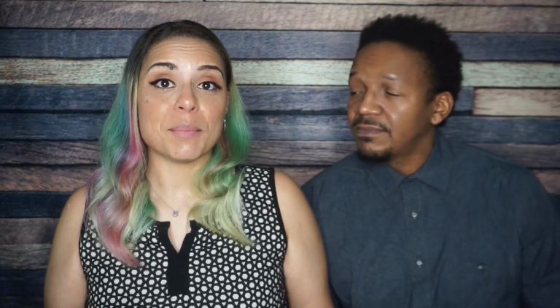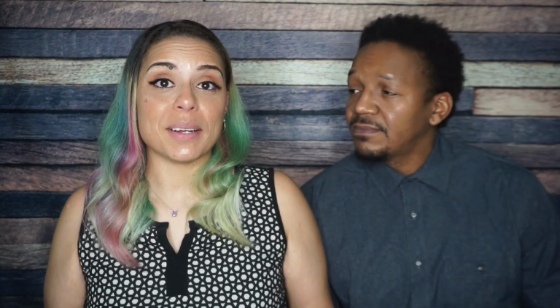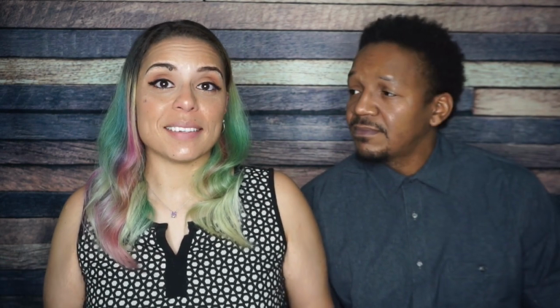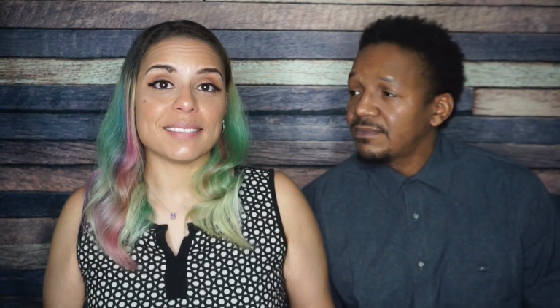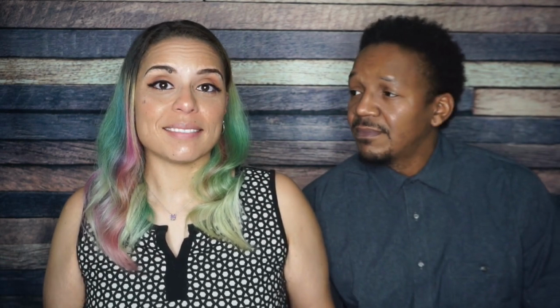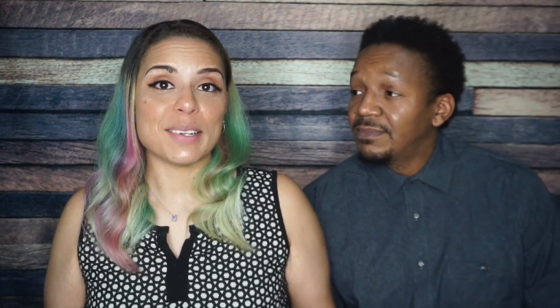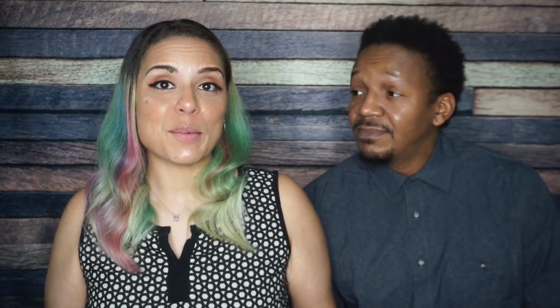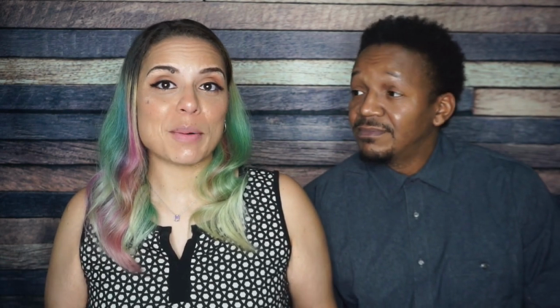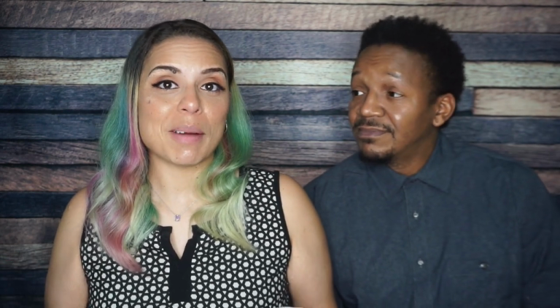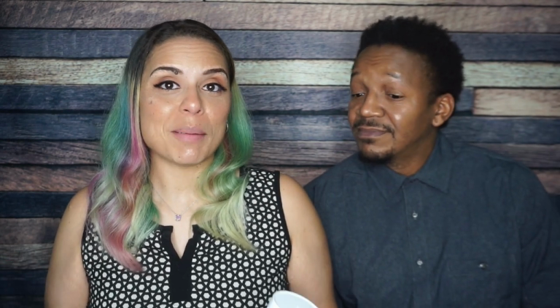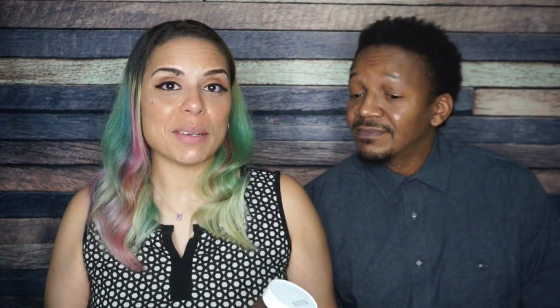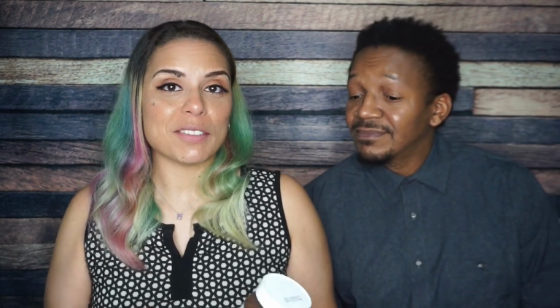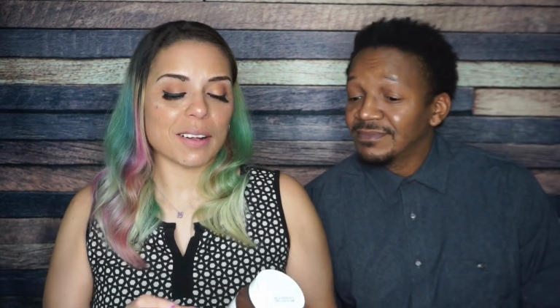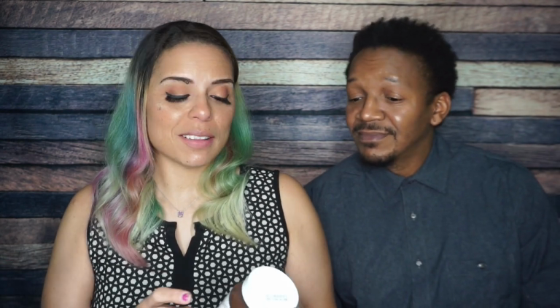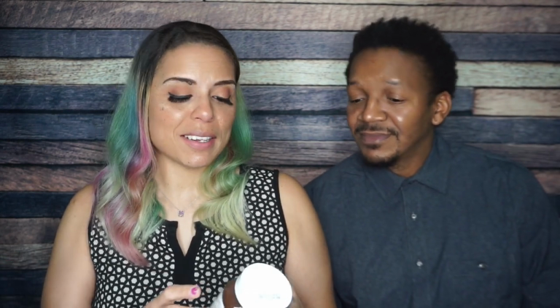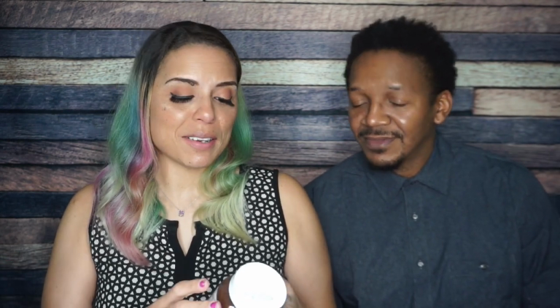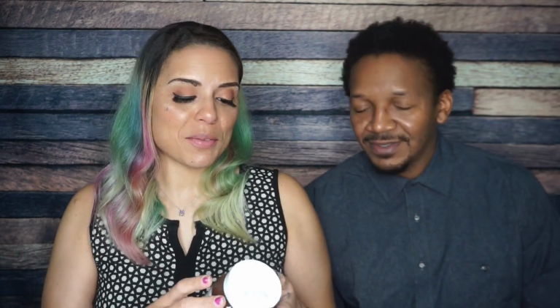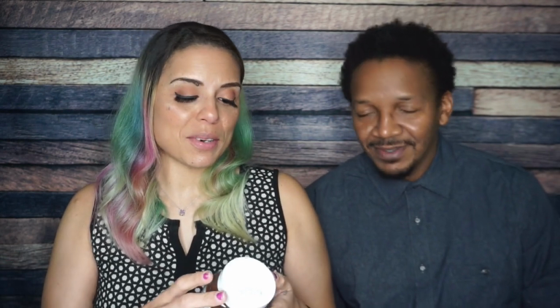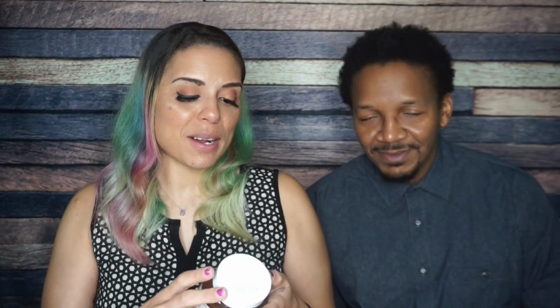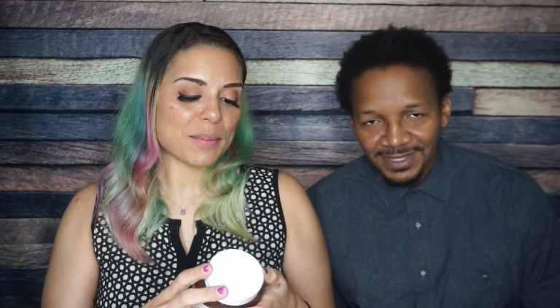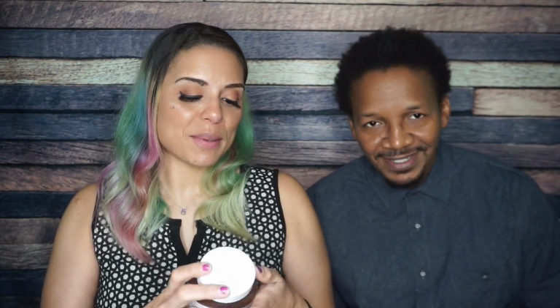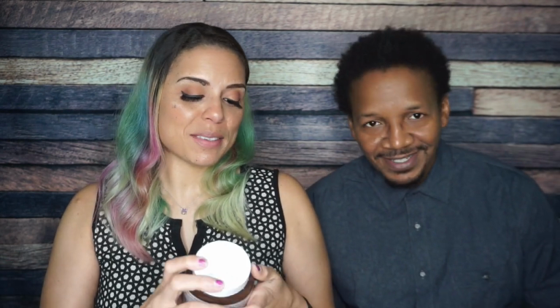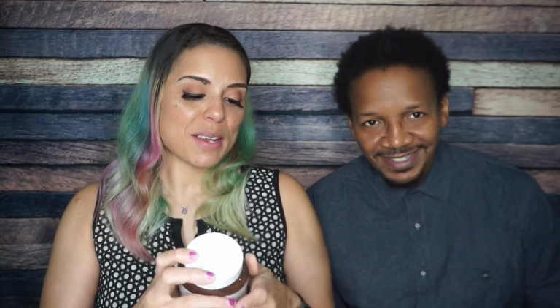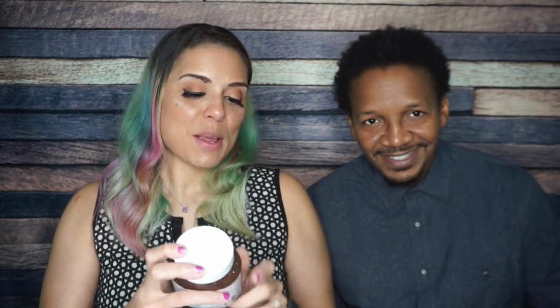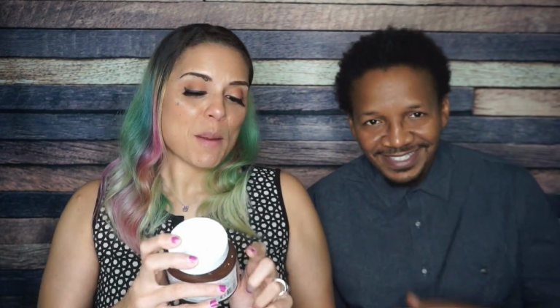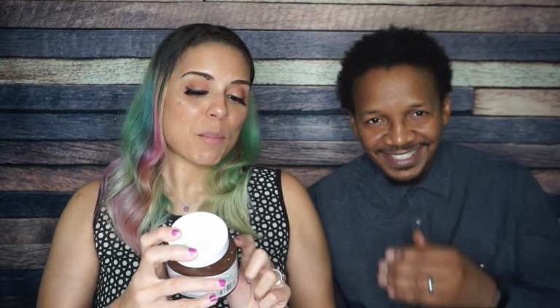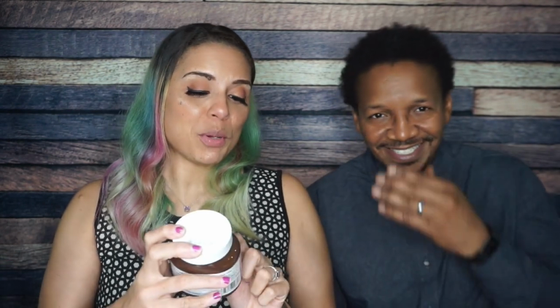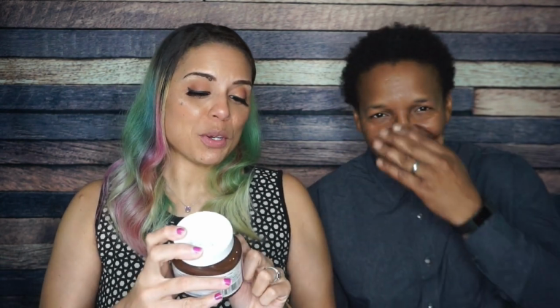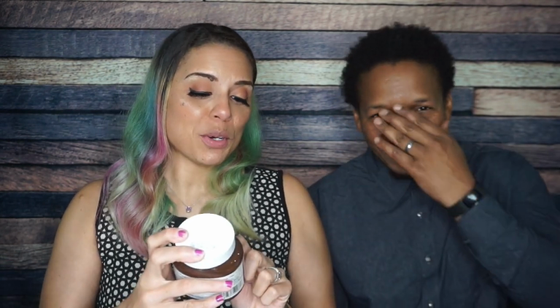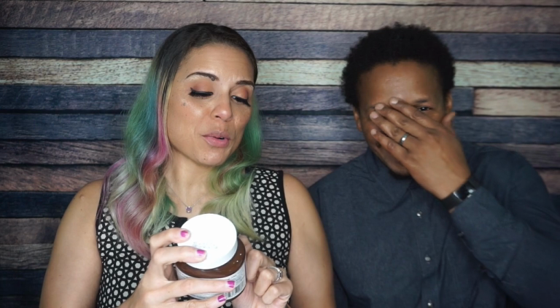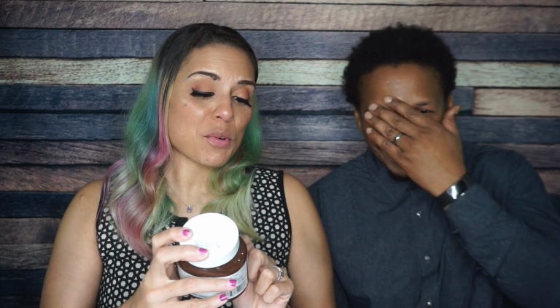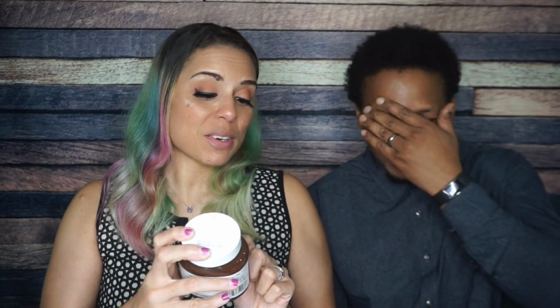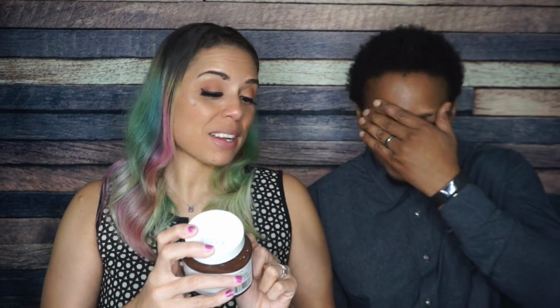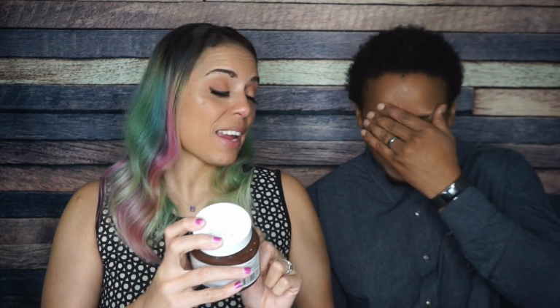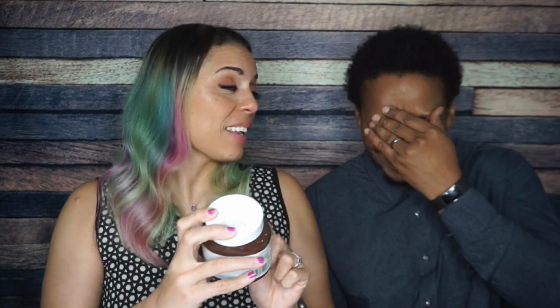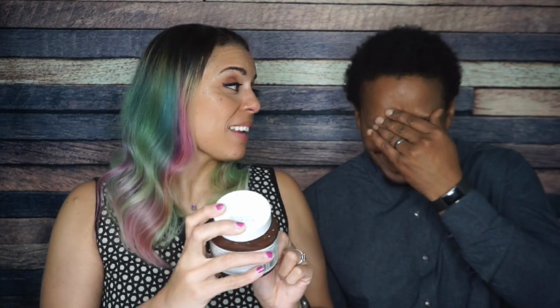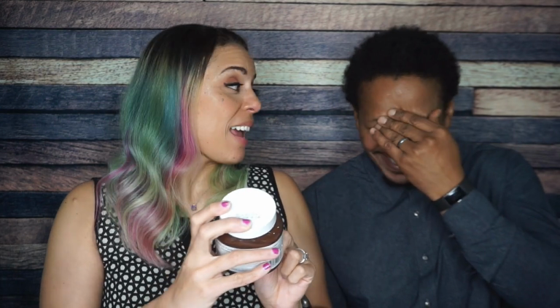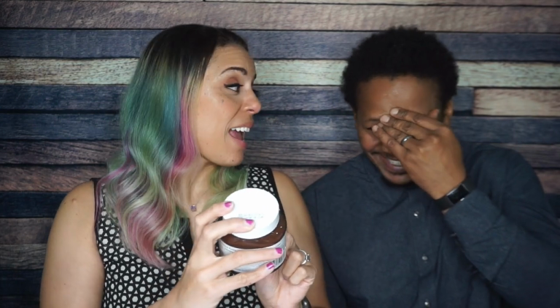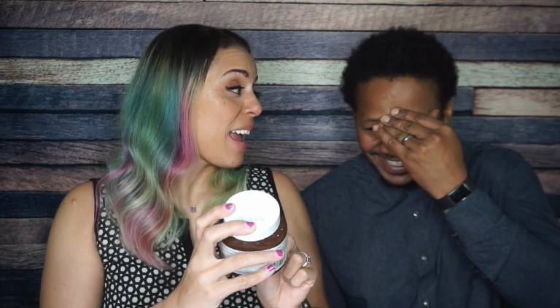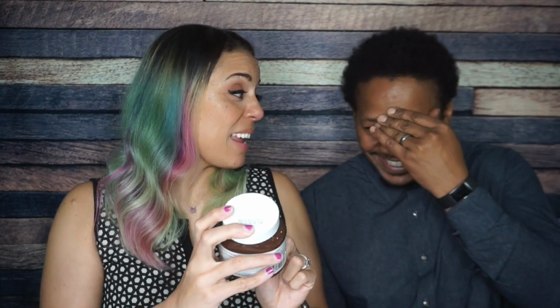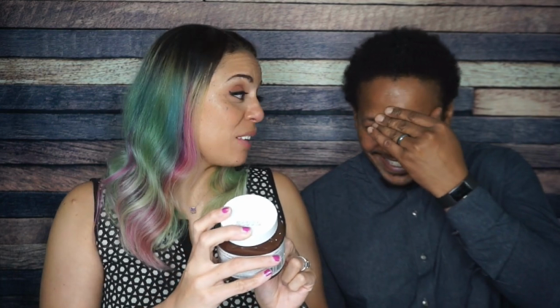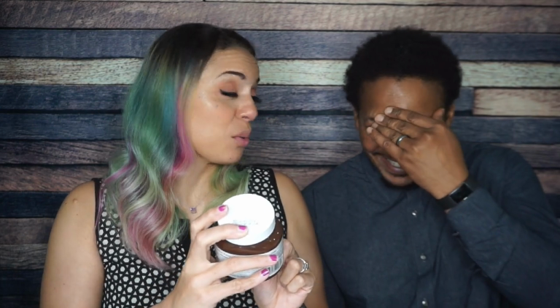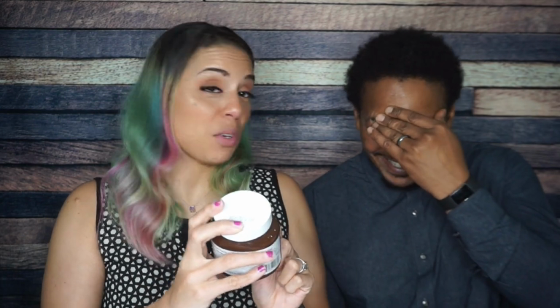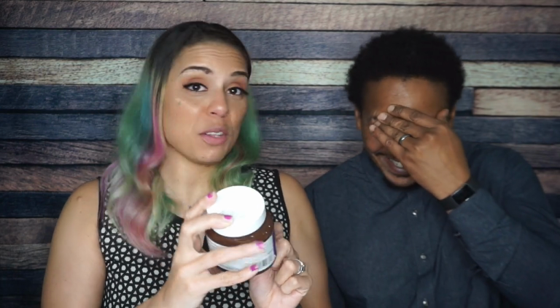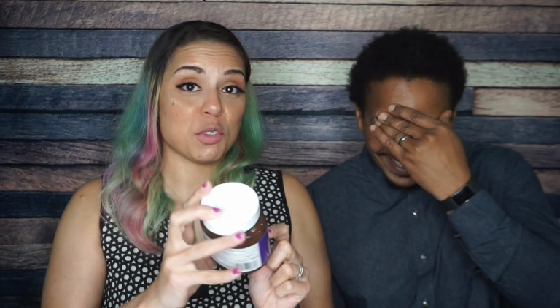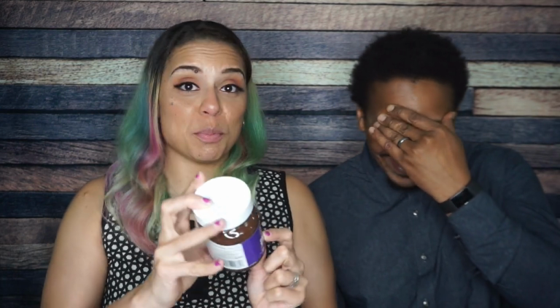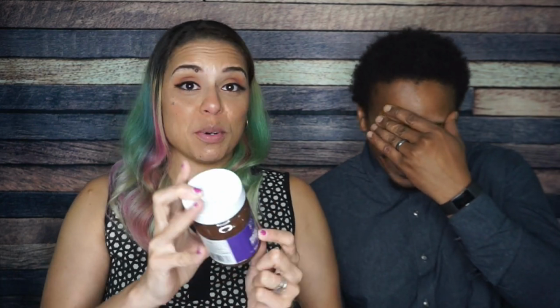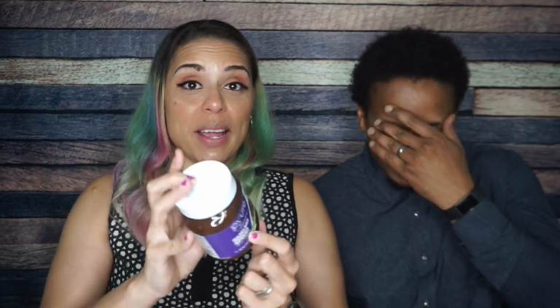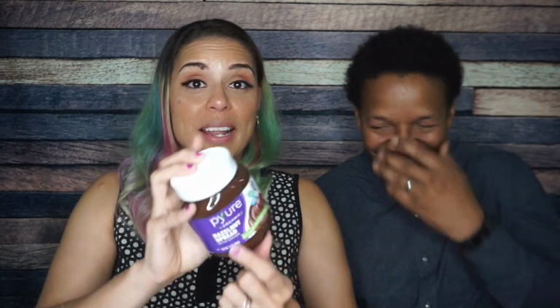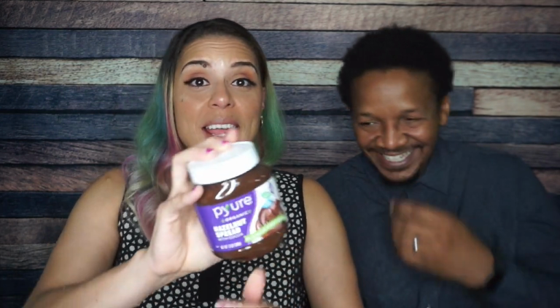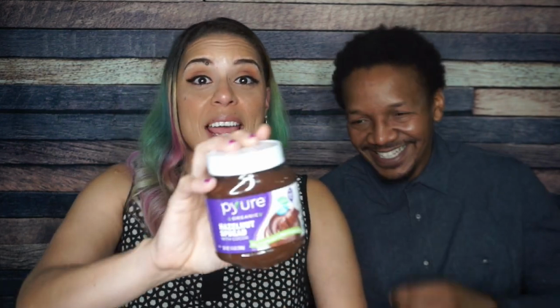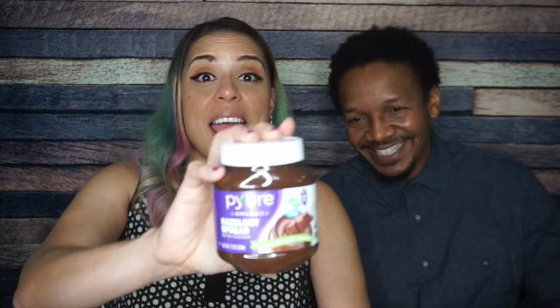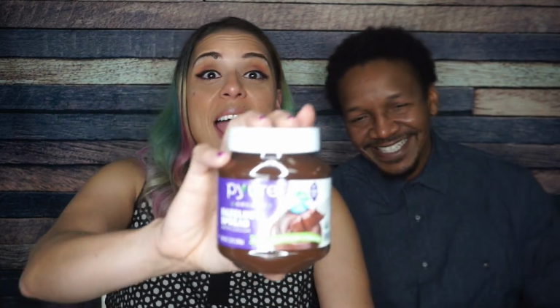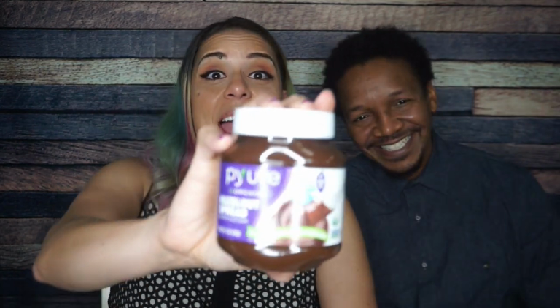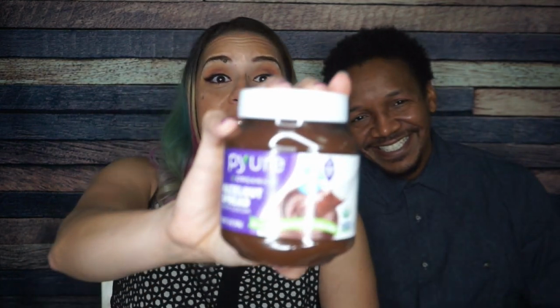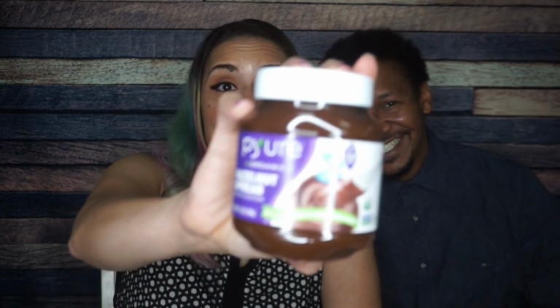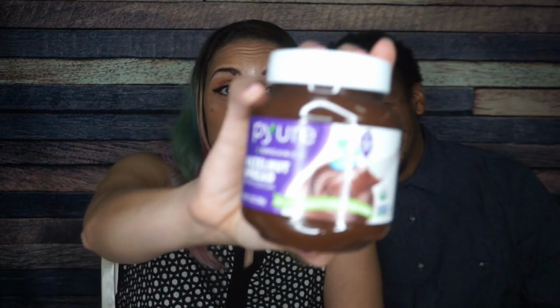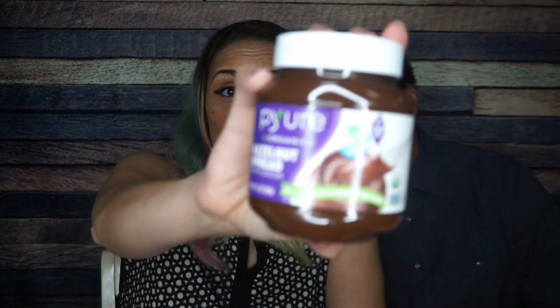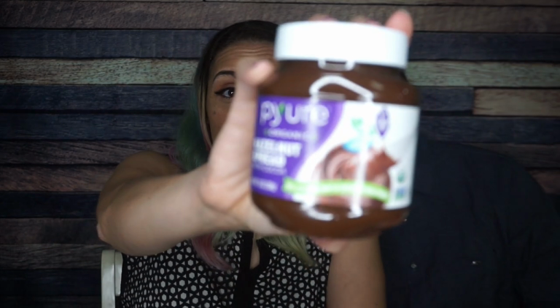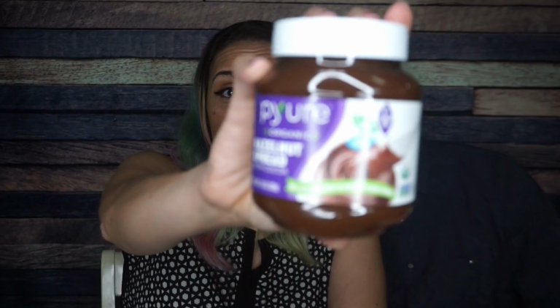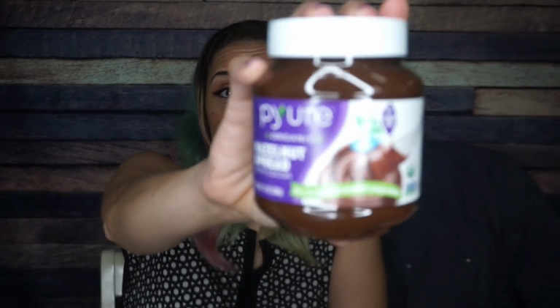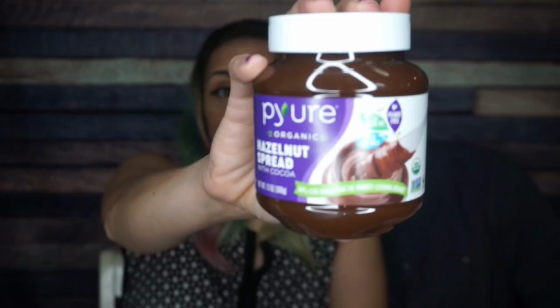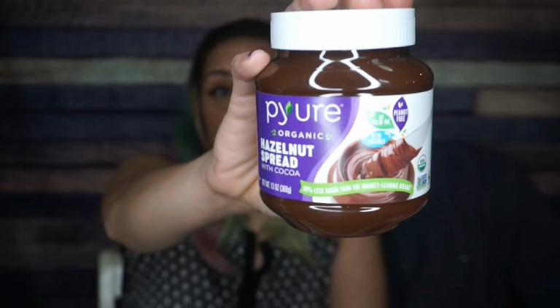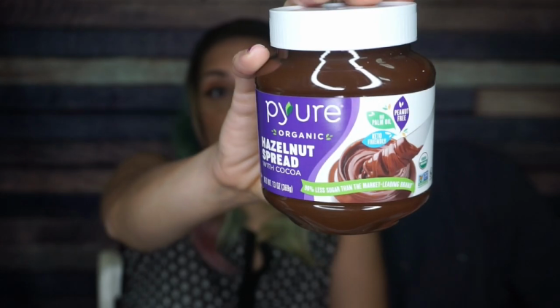But look what might be chocolatey enough for our taste — Pure Organic hazelnuts hazelnut spread.